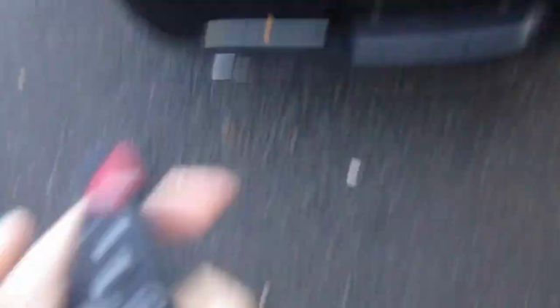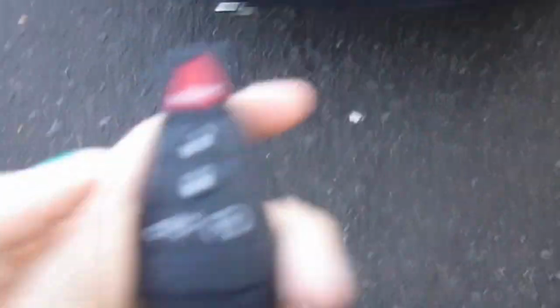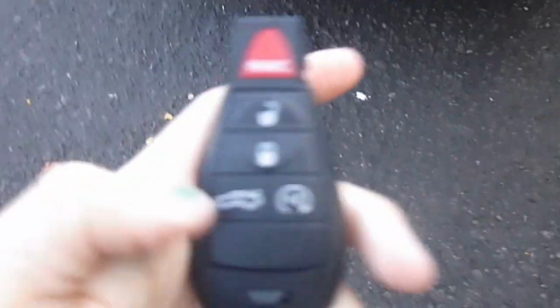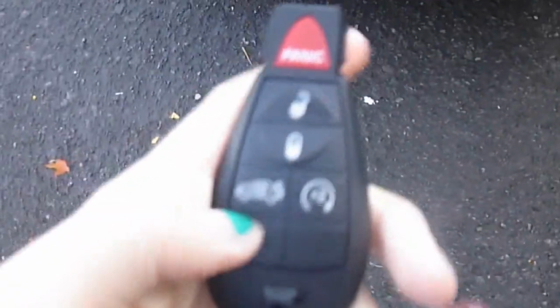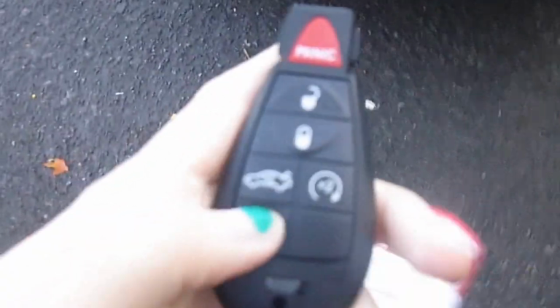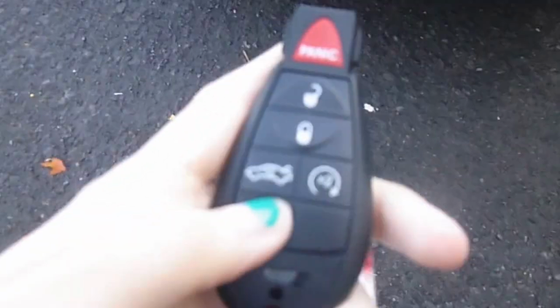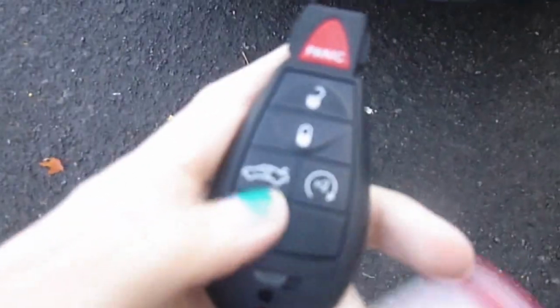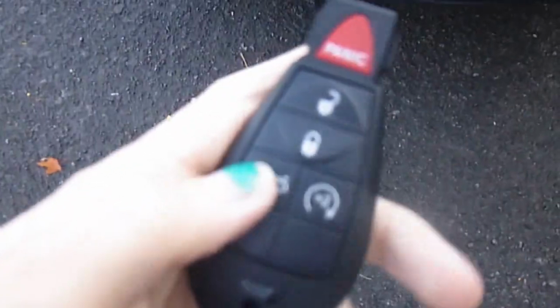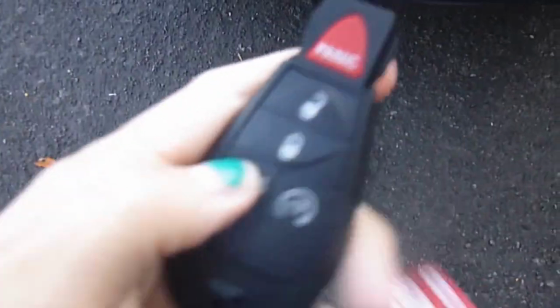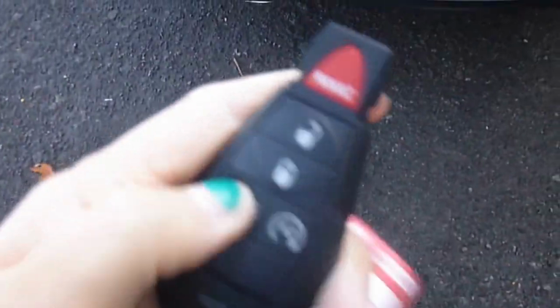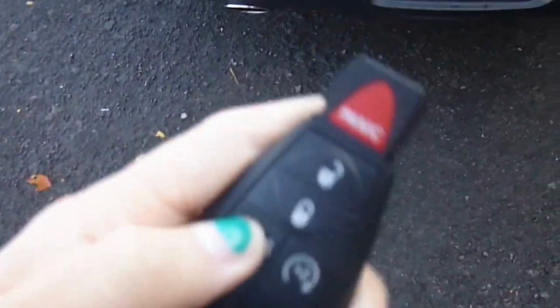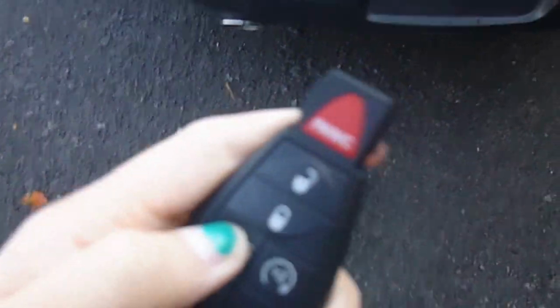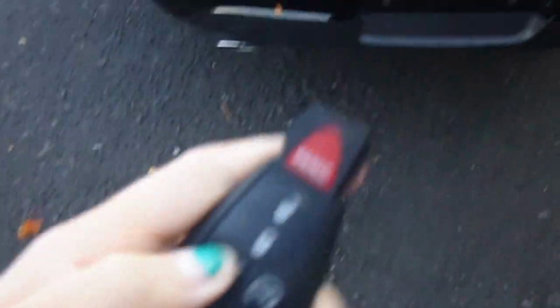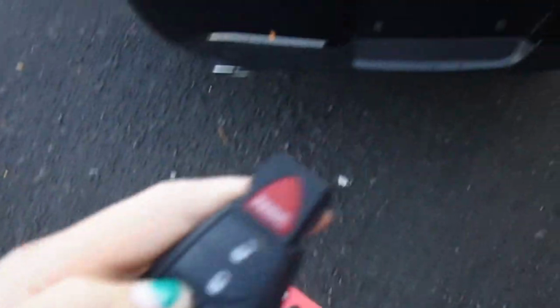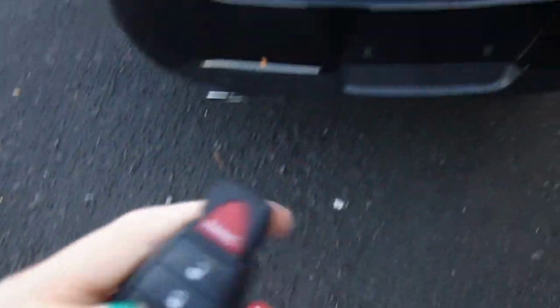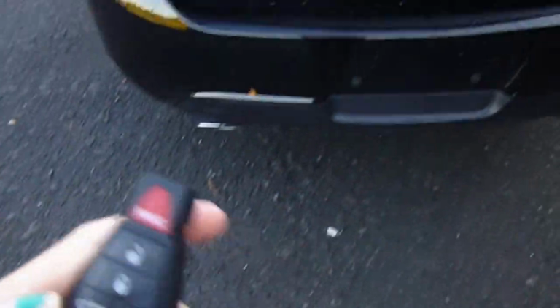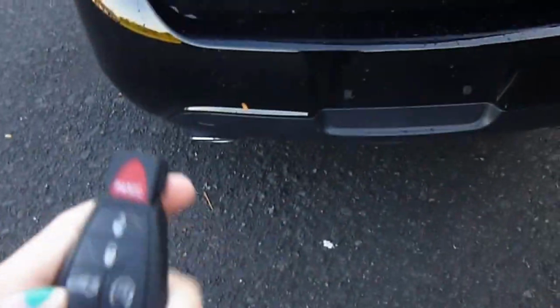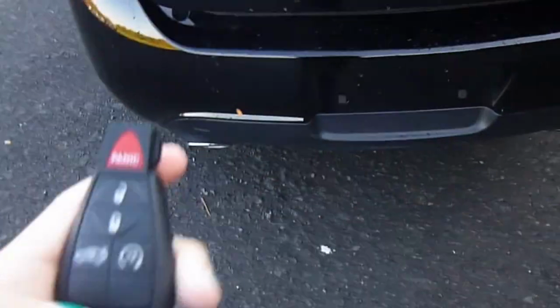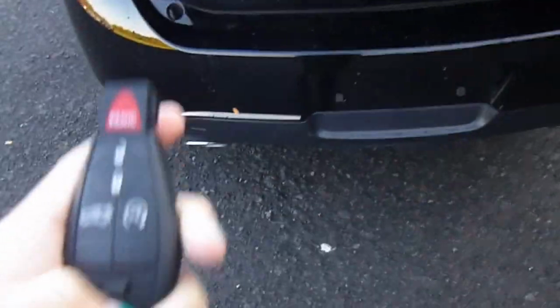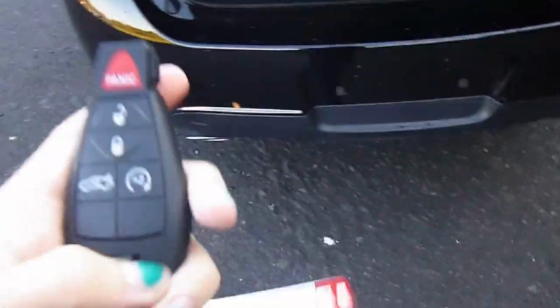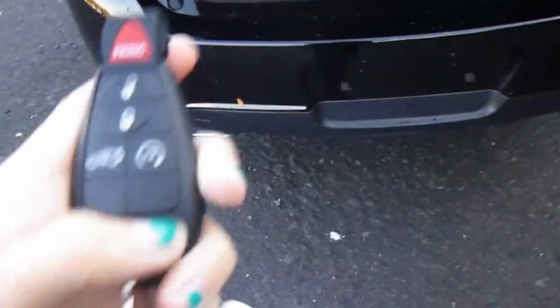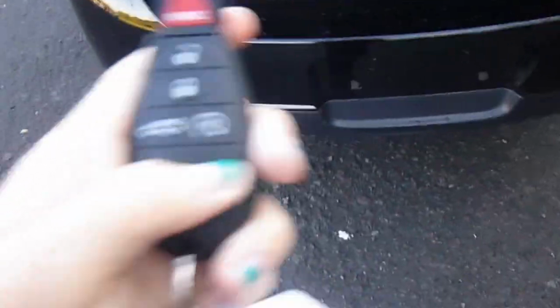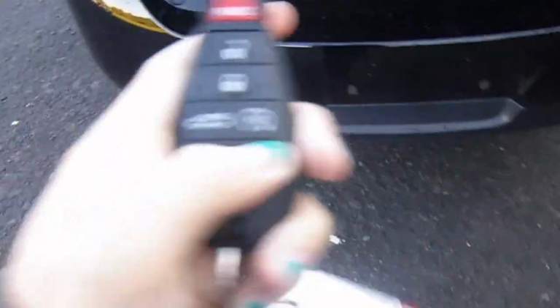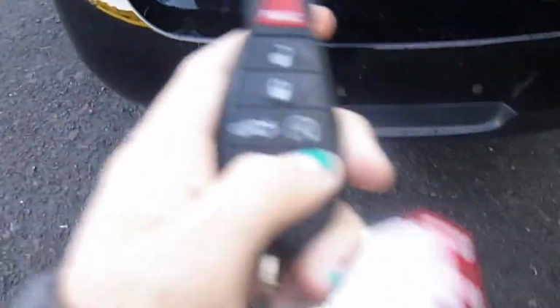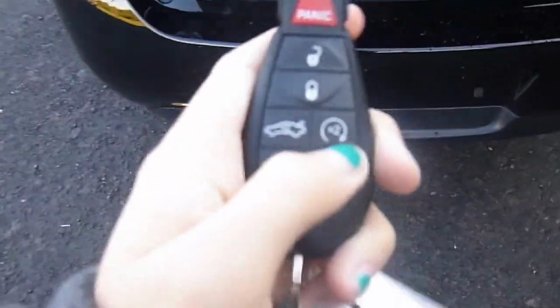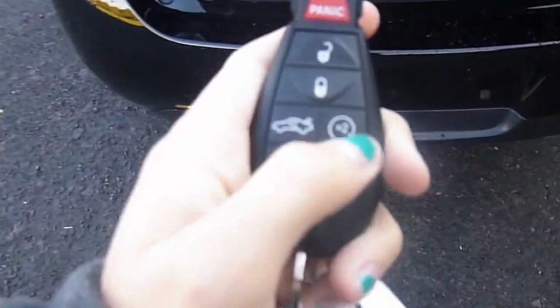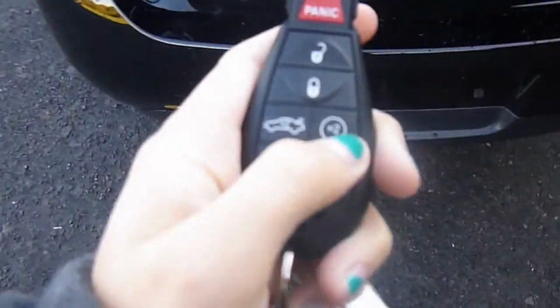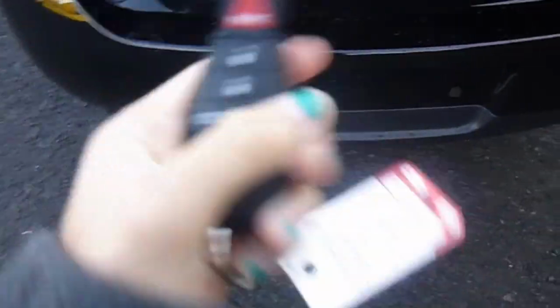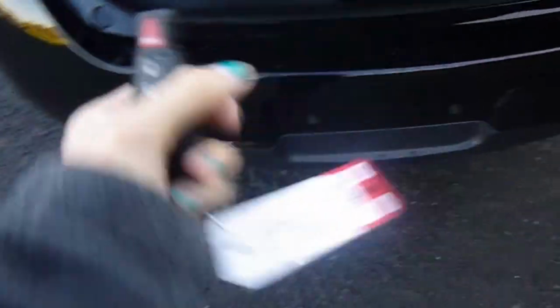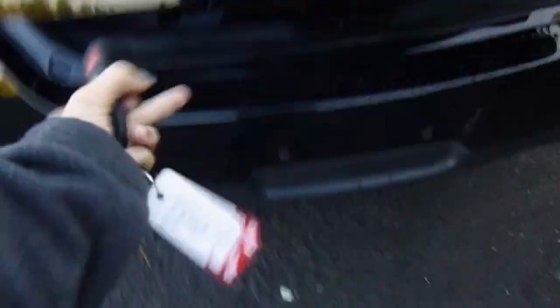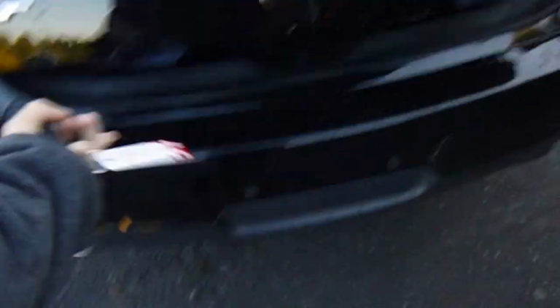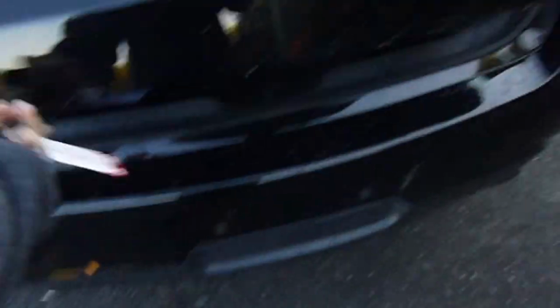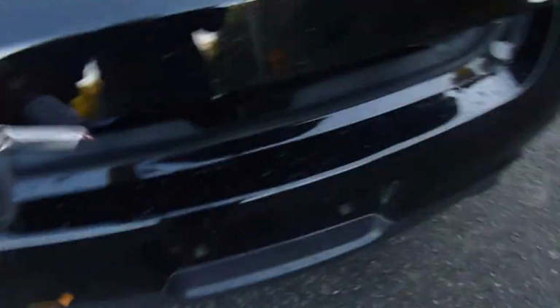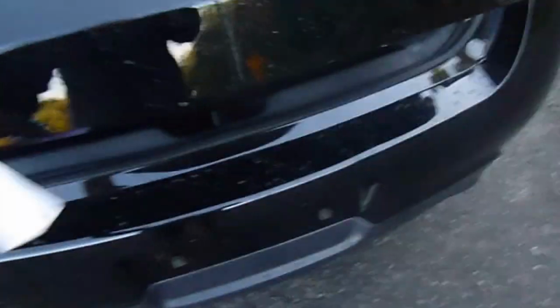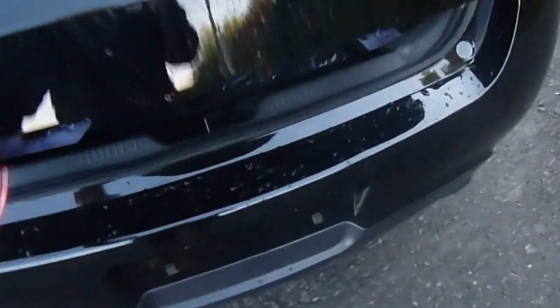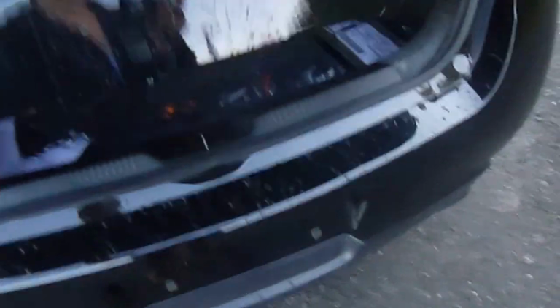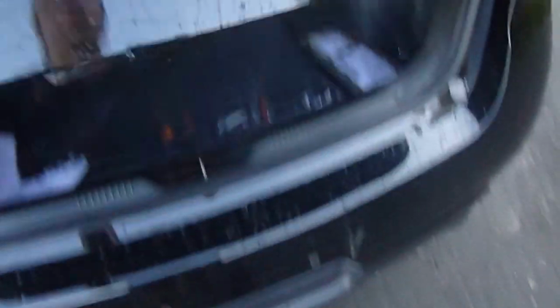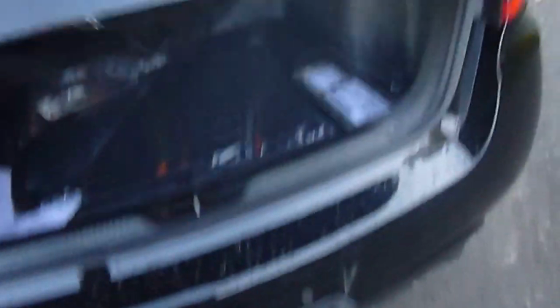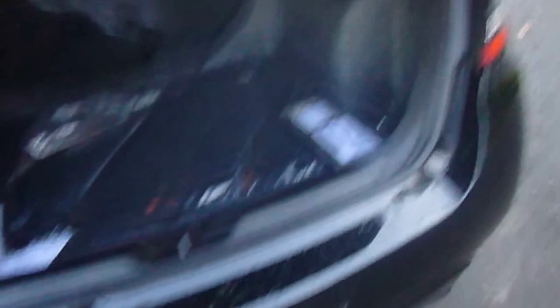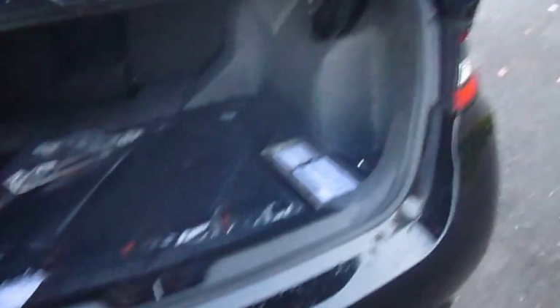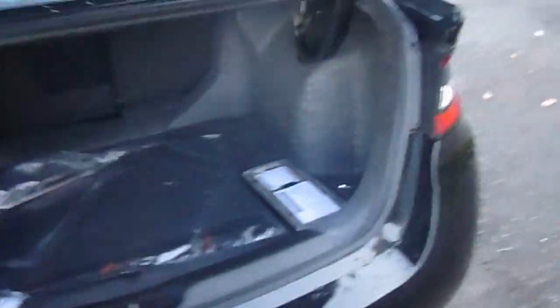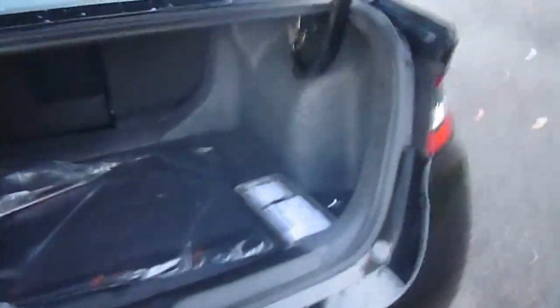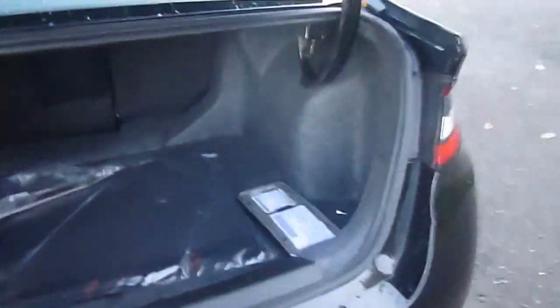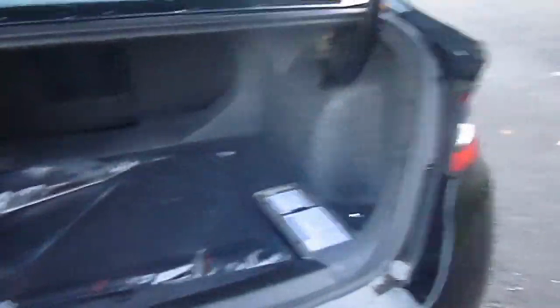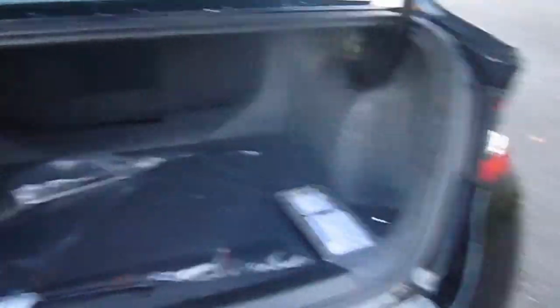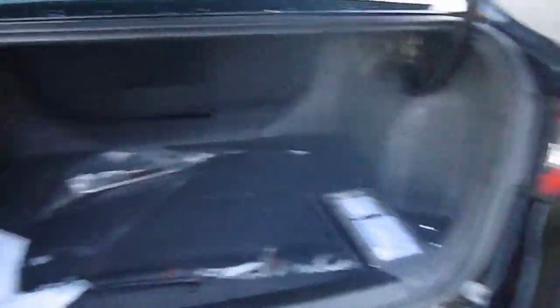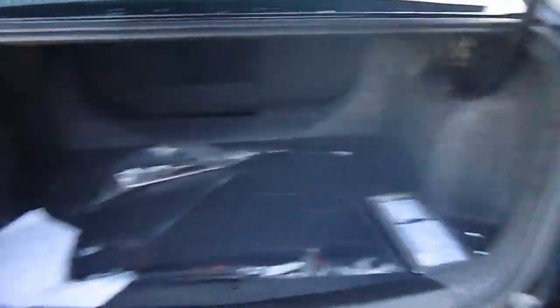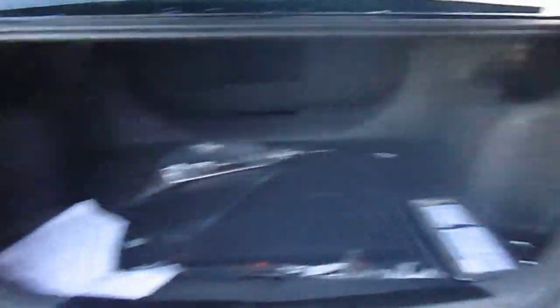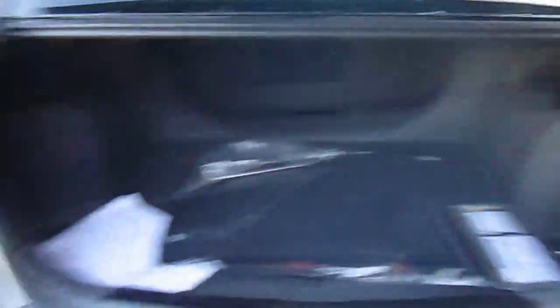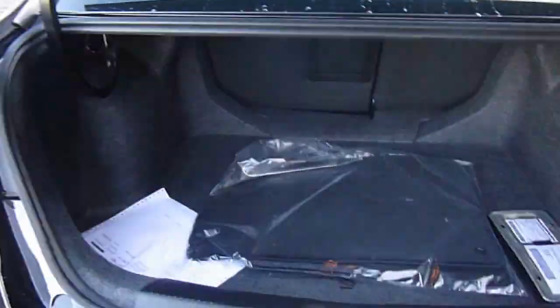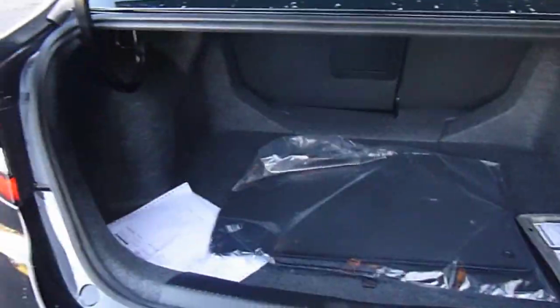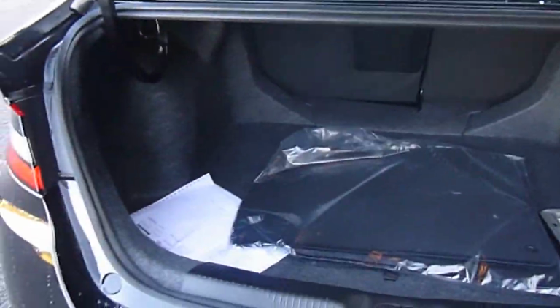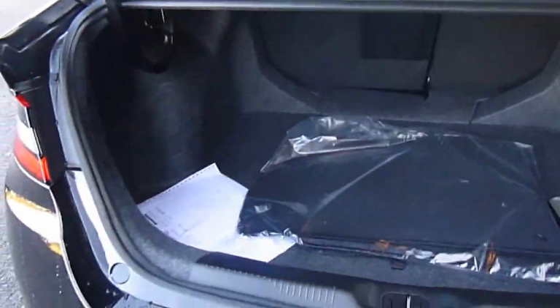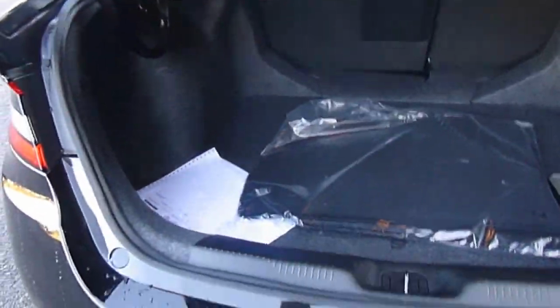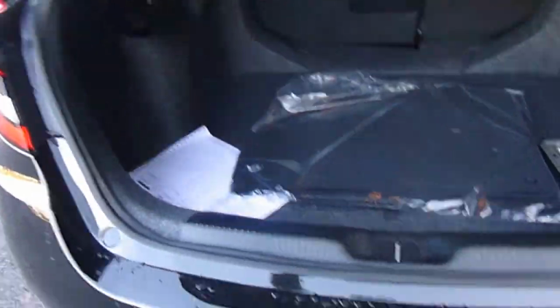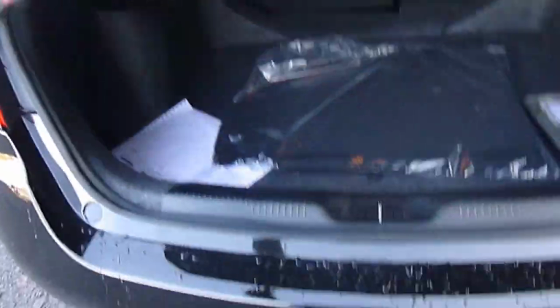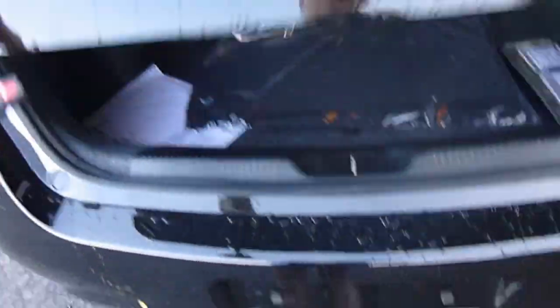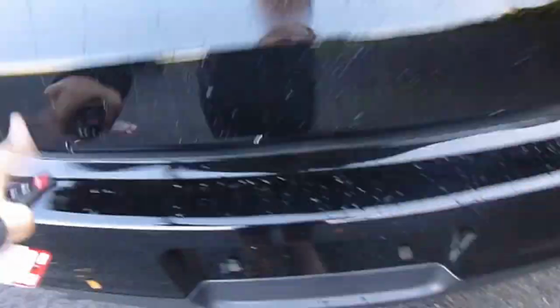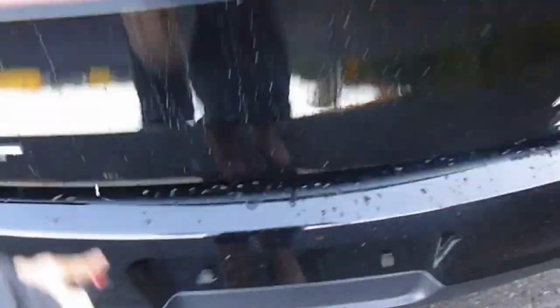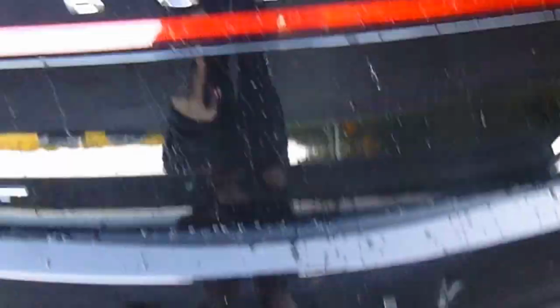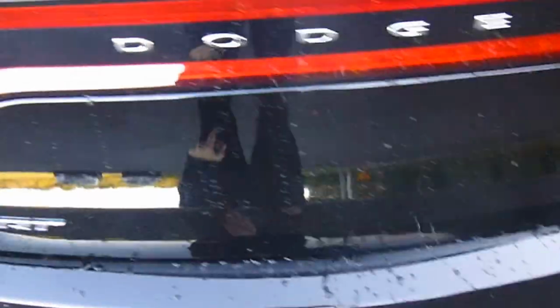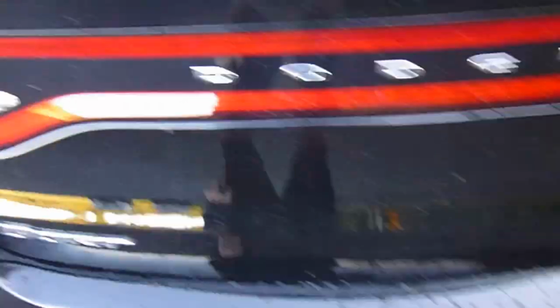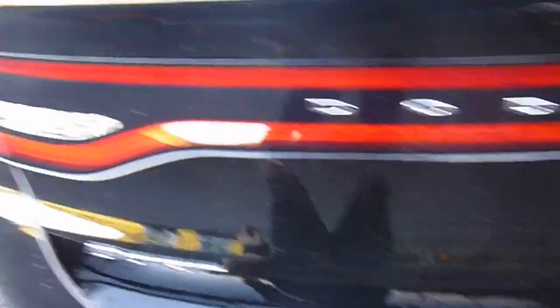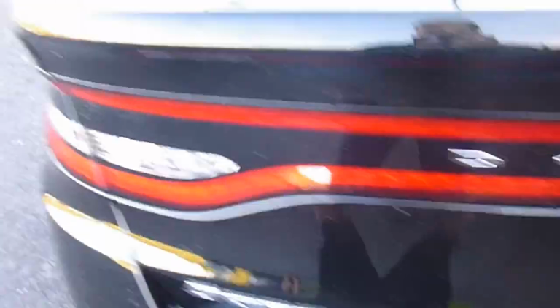If you look at your key here, there's a button to pop open the trunk. There's also a remote start on there. There's tons and tons of room back here for storage.